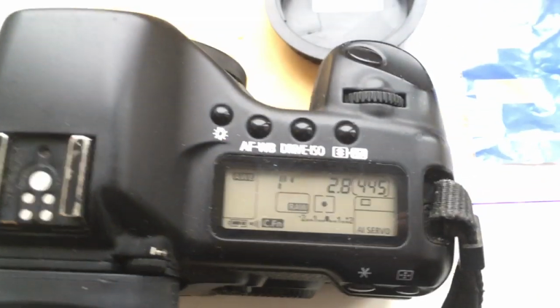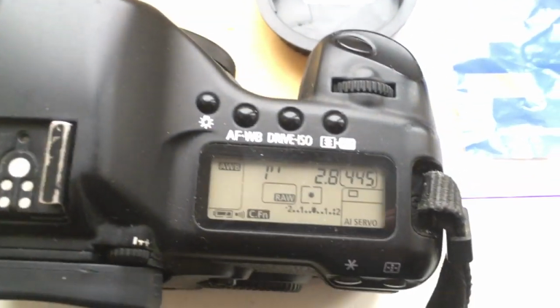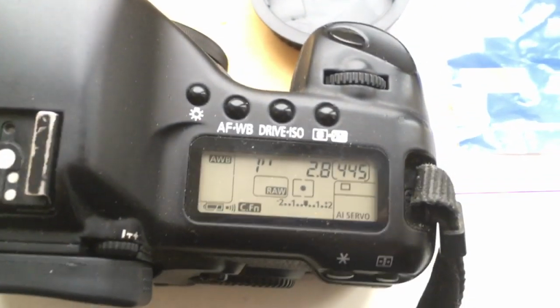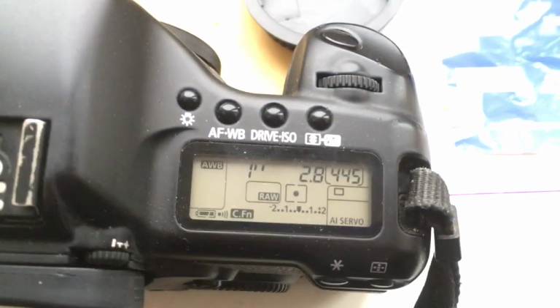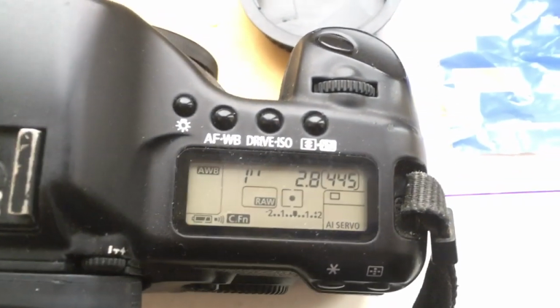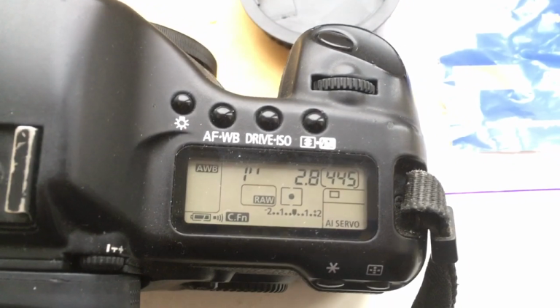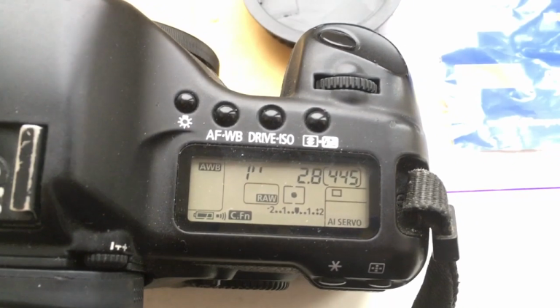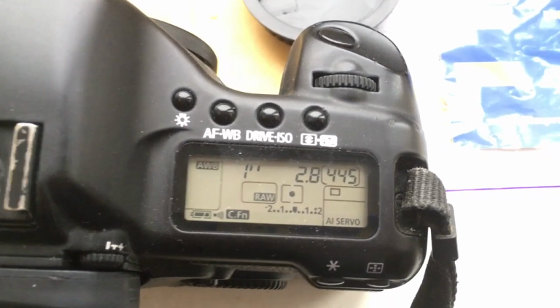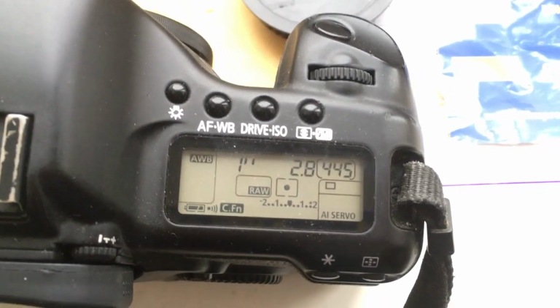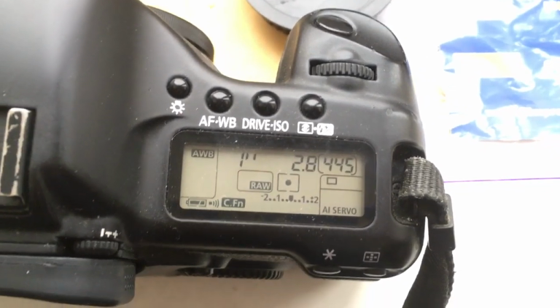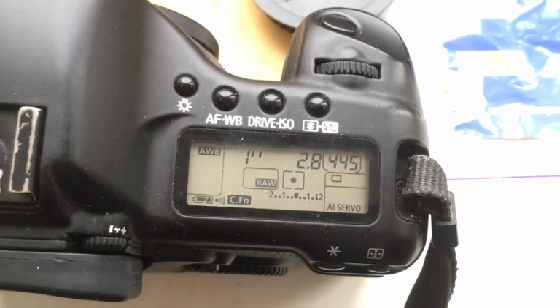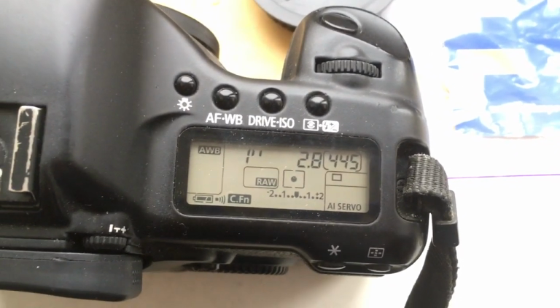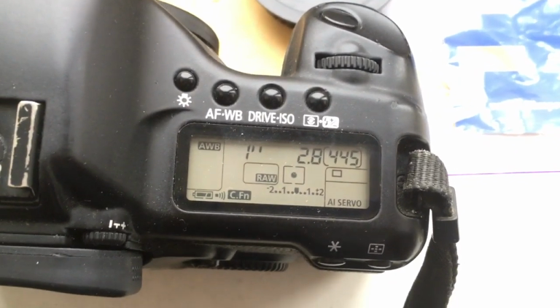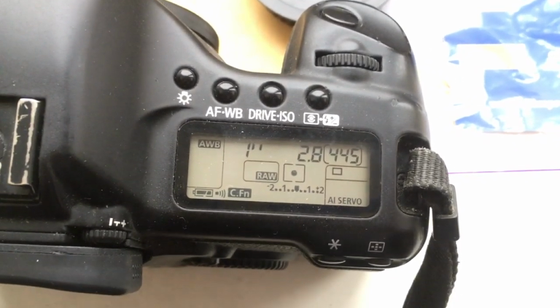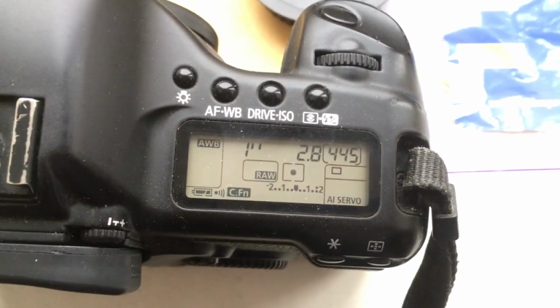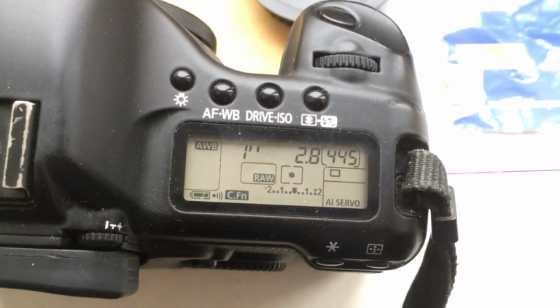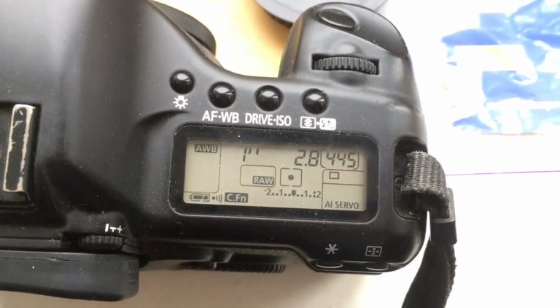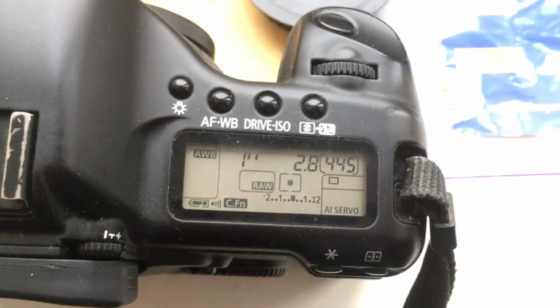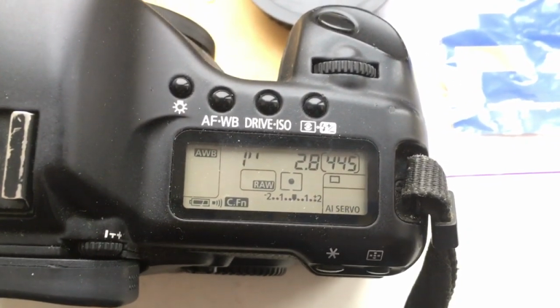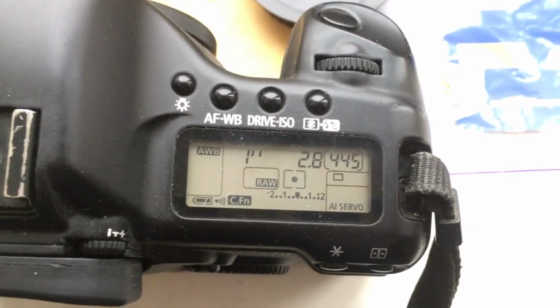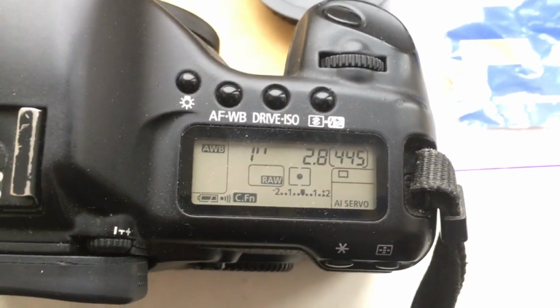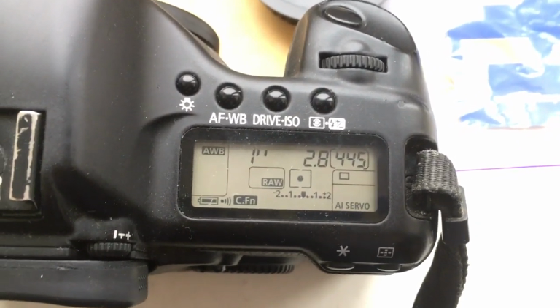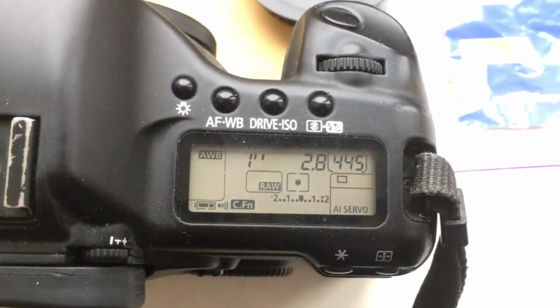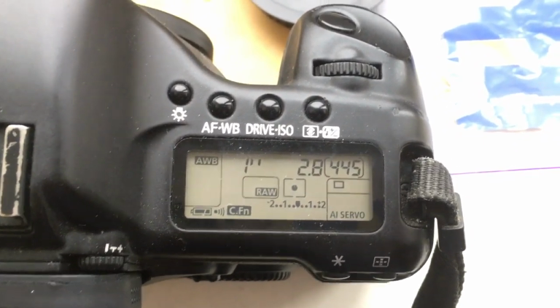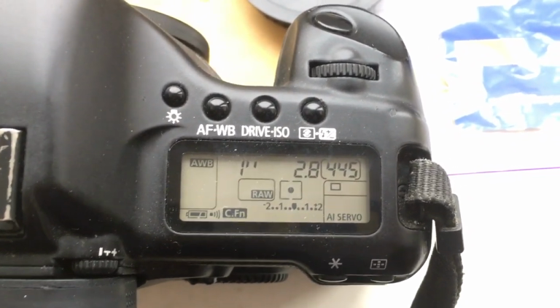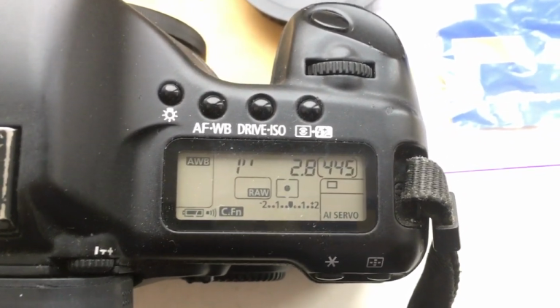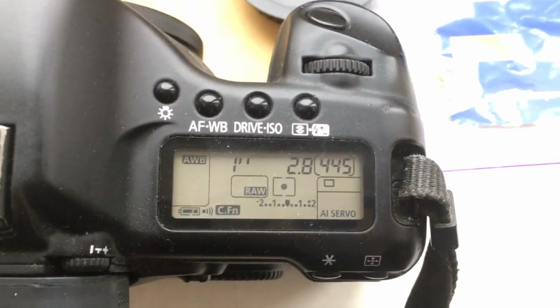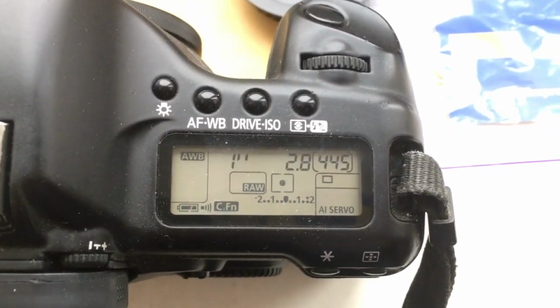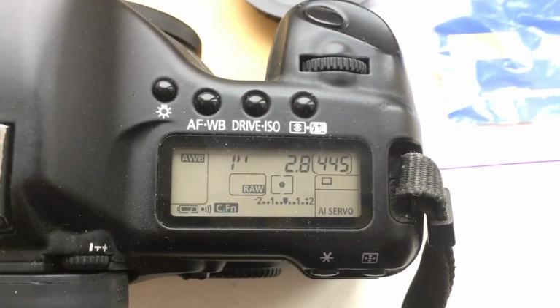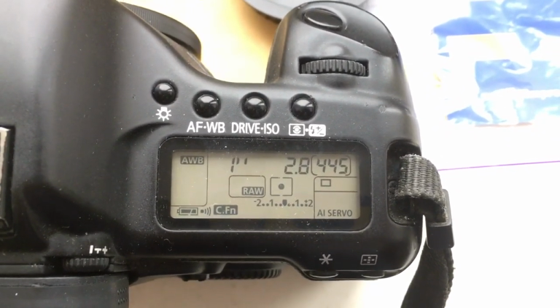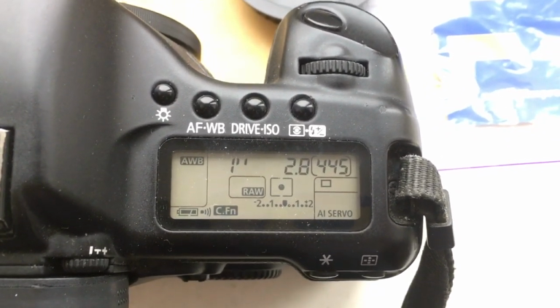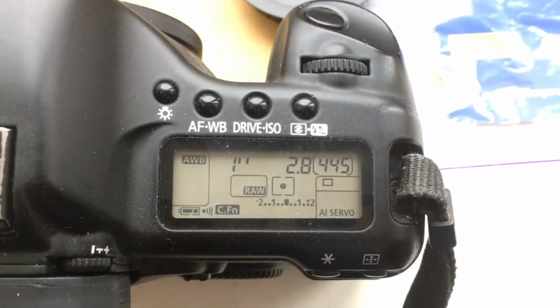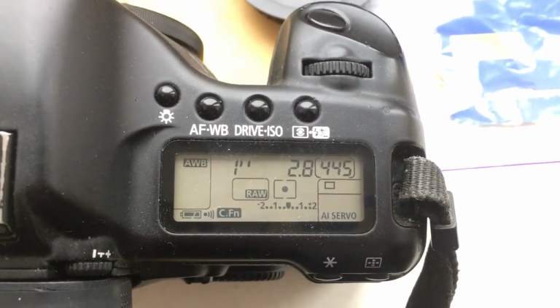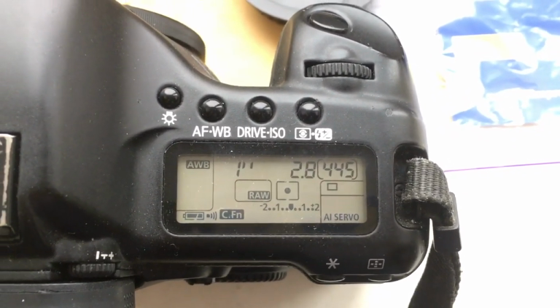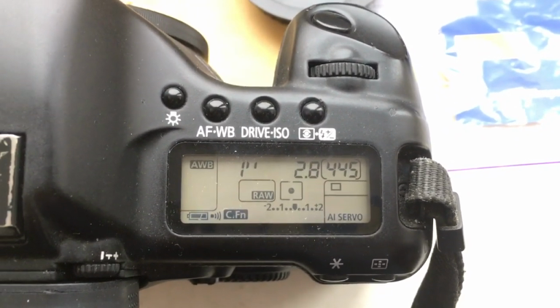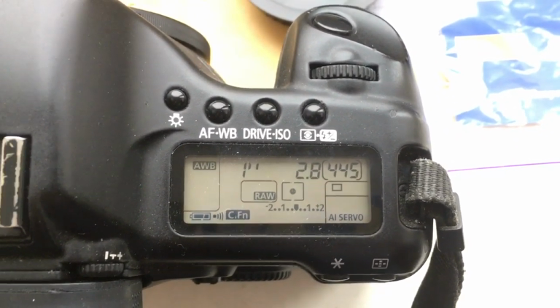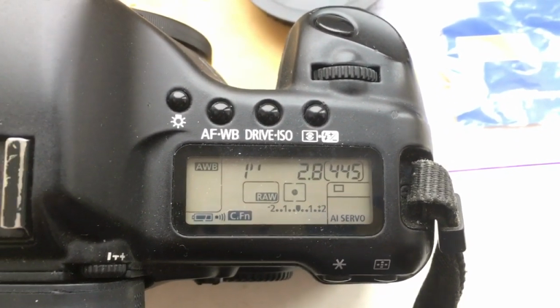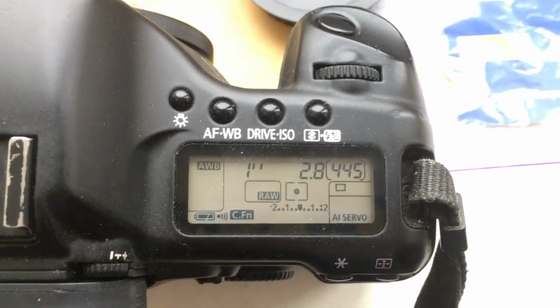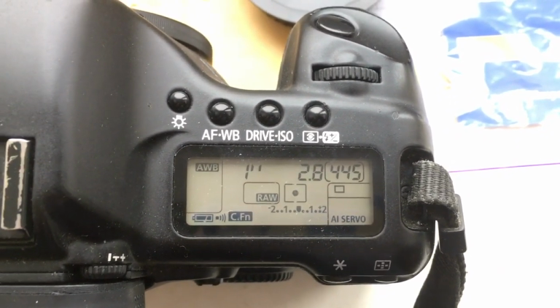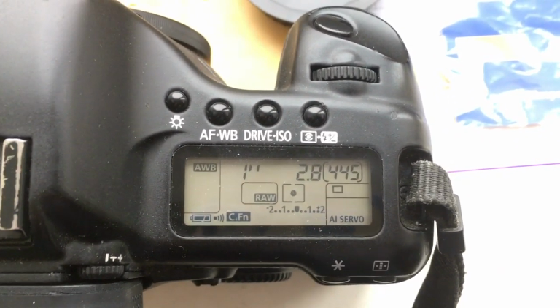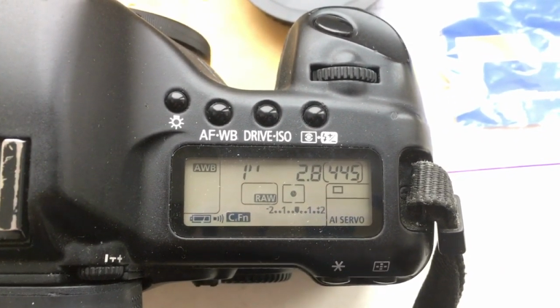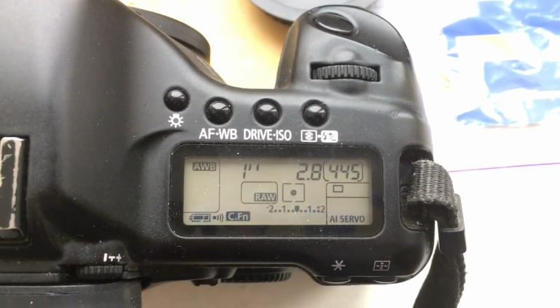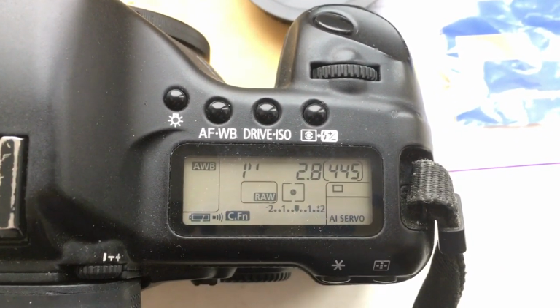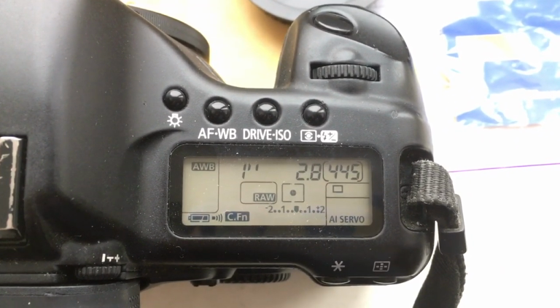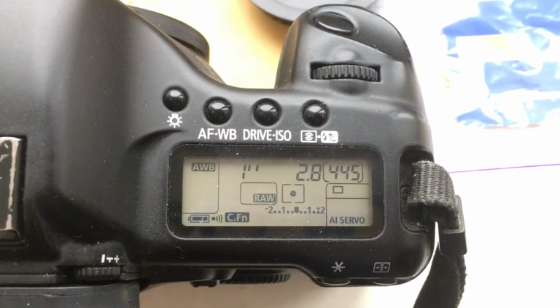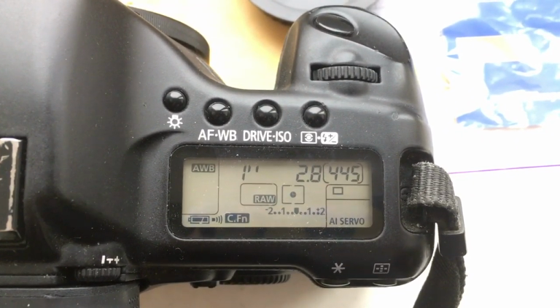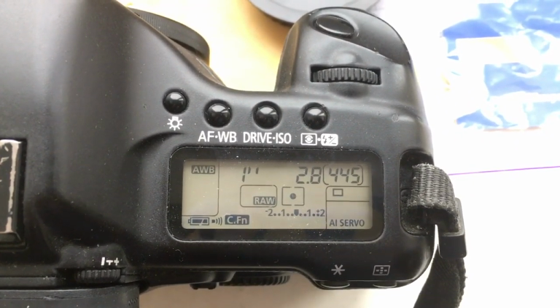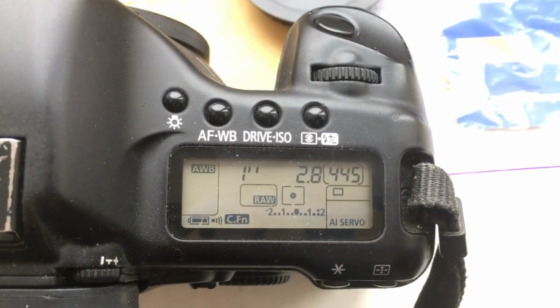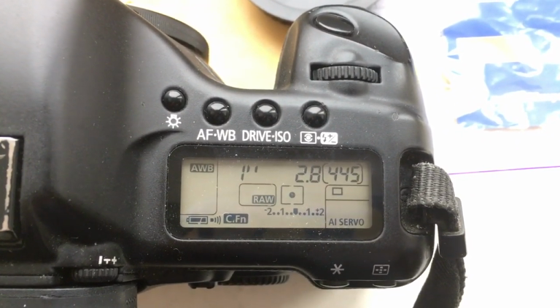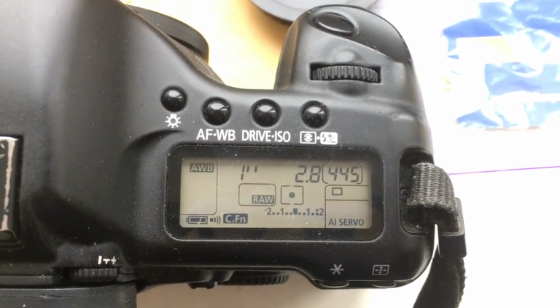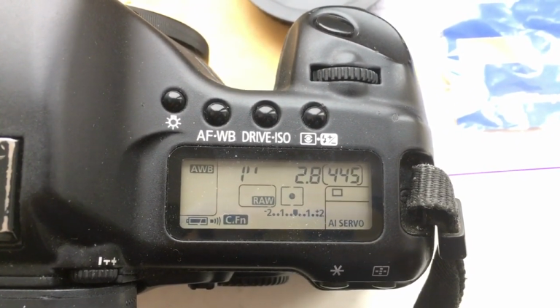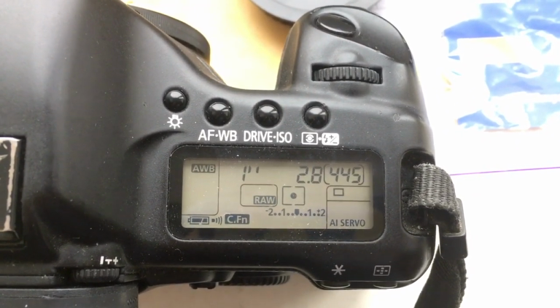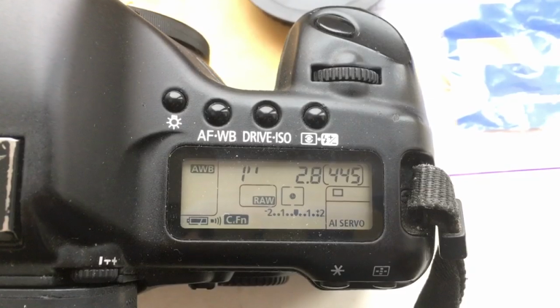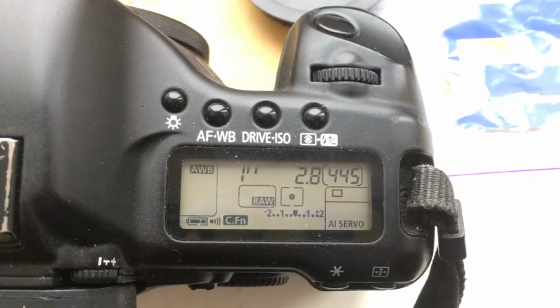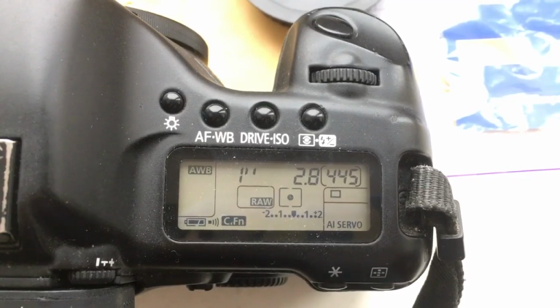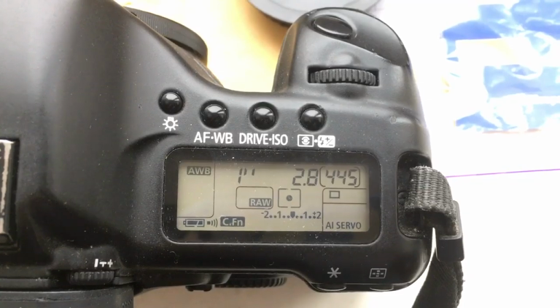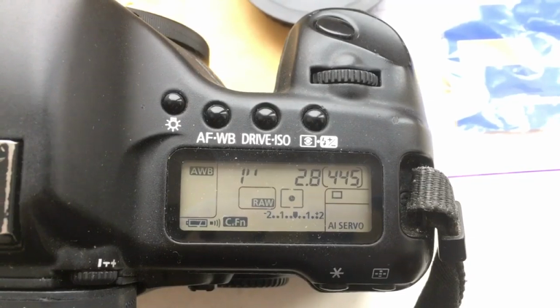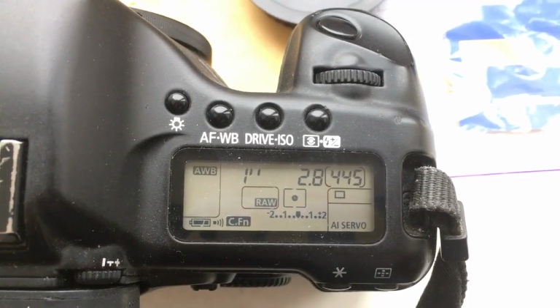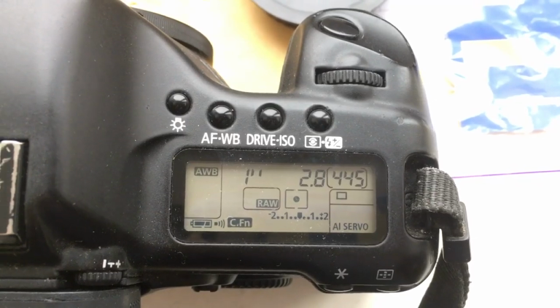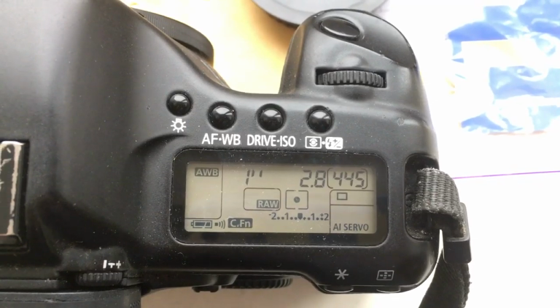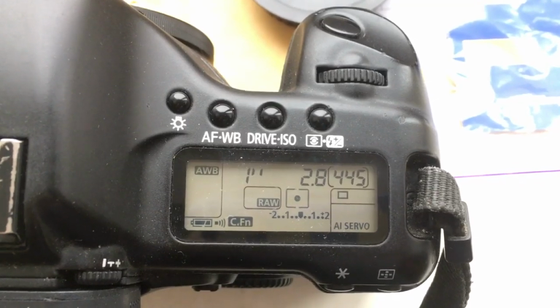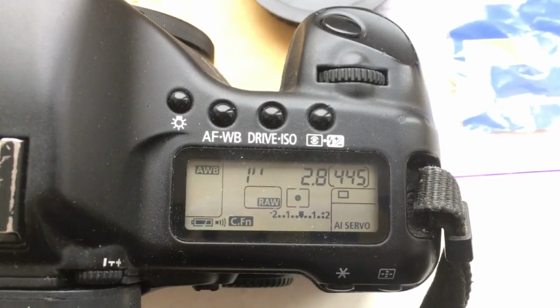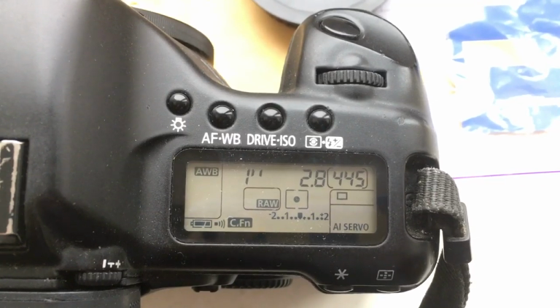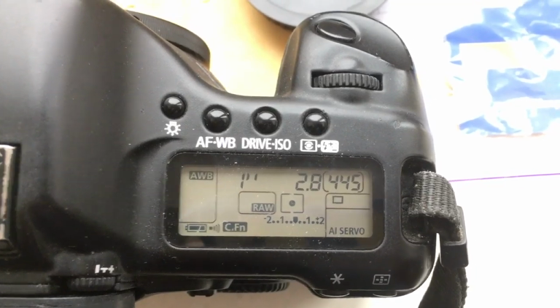Focal length is 800 millimeter, aperture 2.8, delay time to enter in programmable mode is one second.